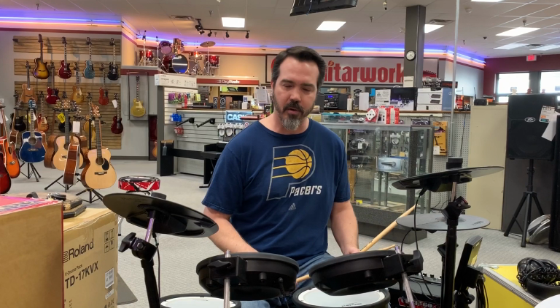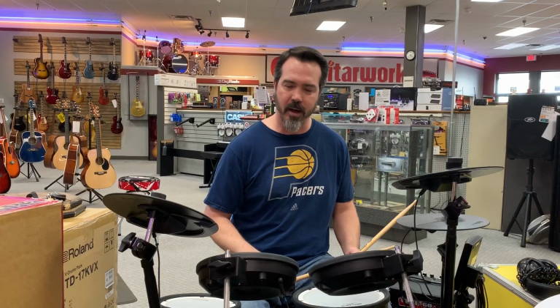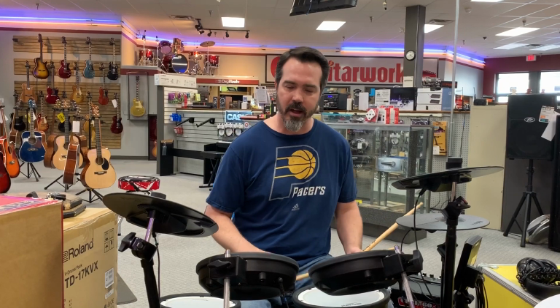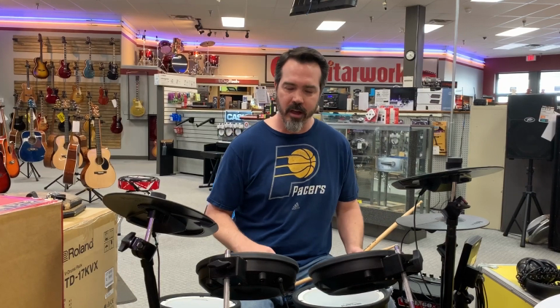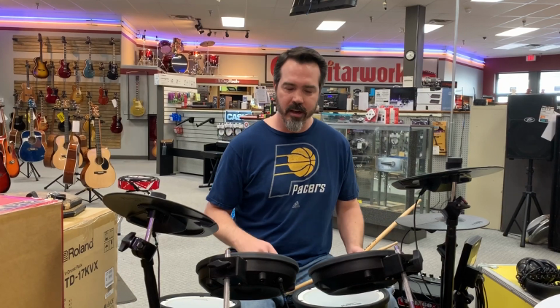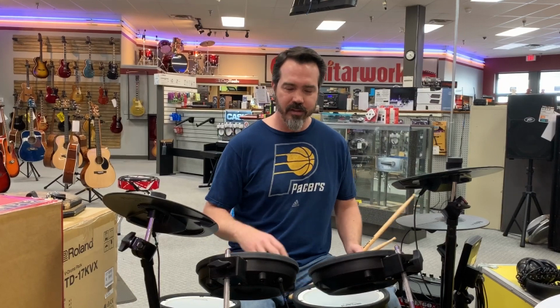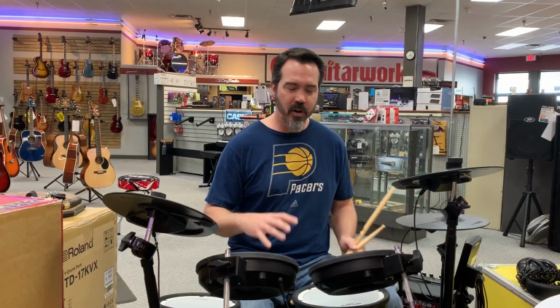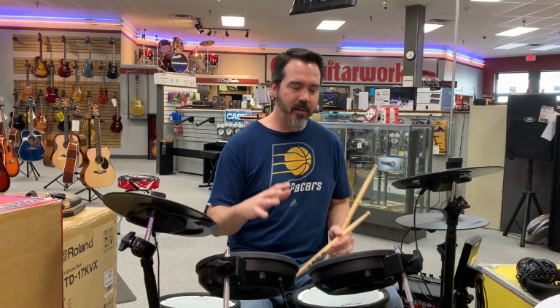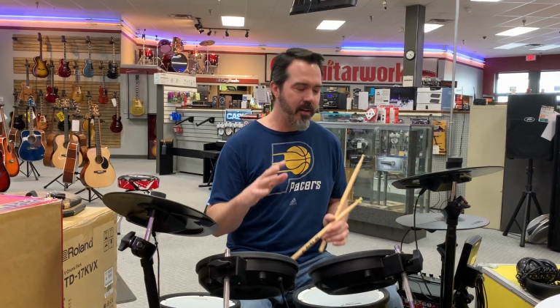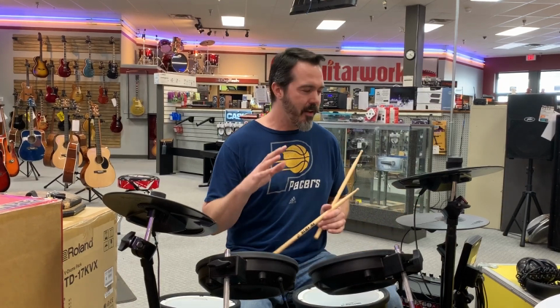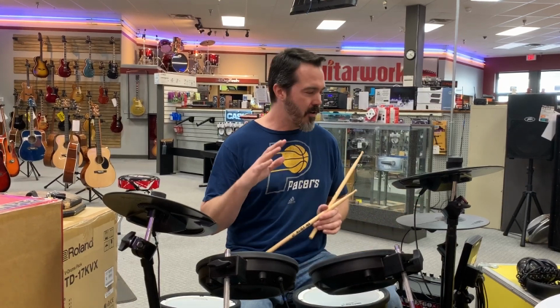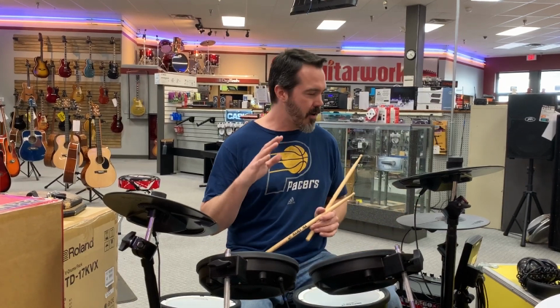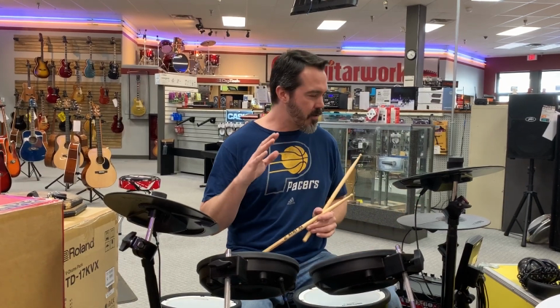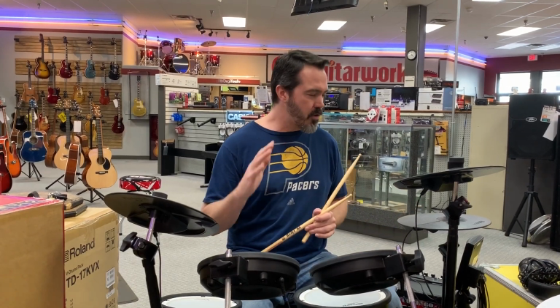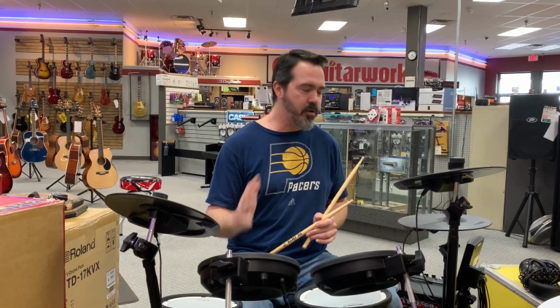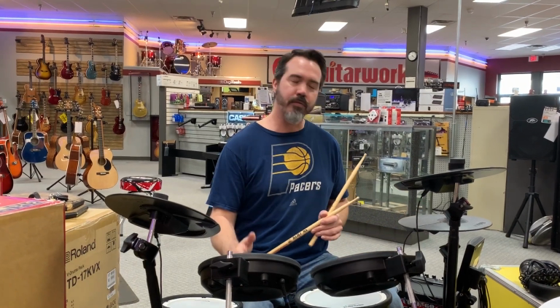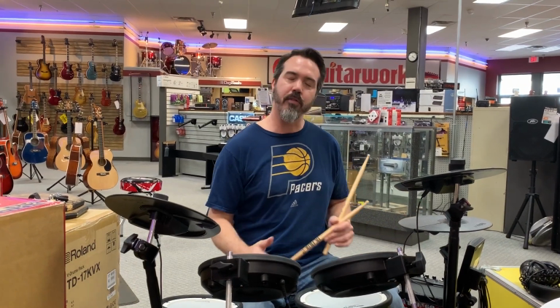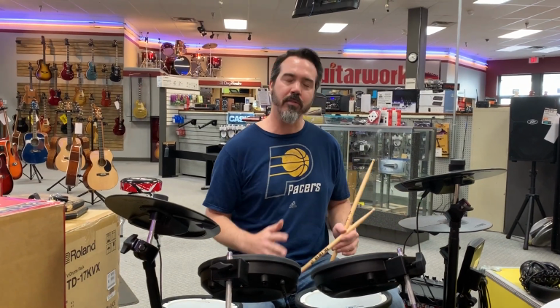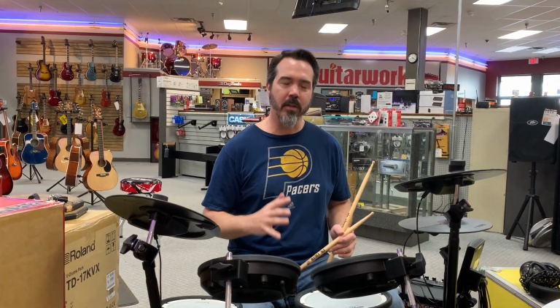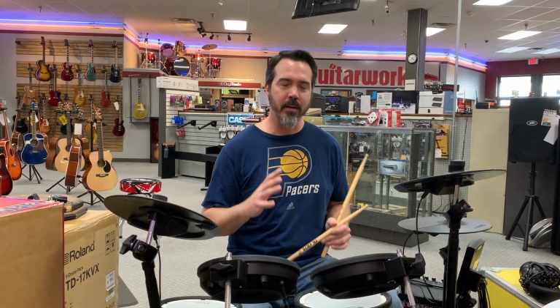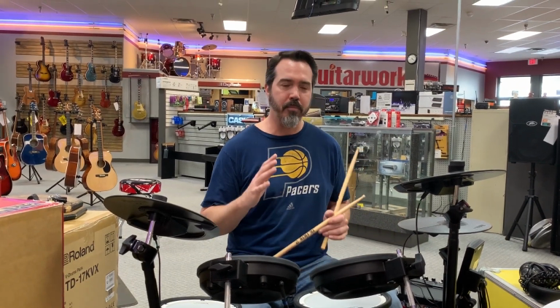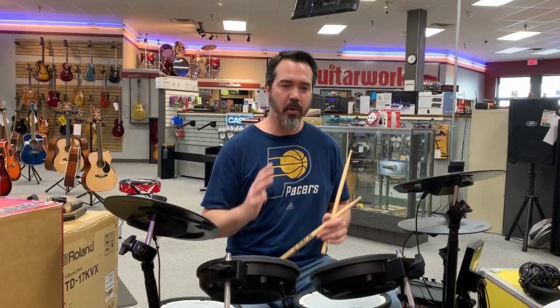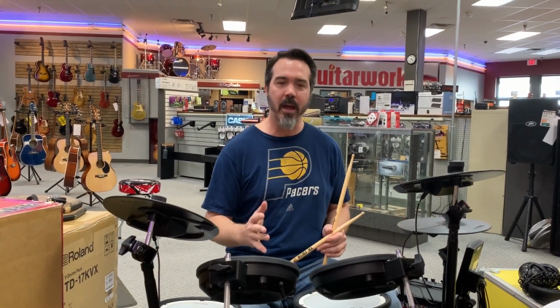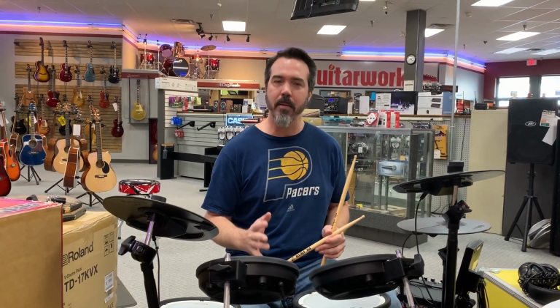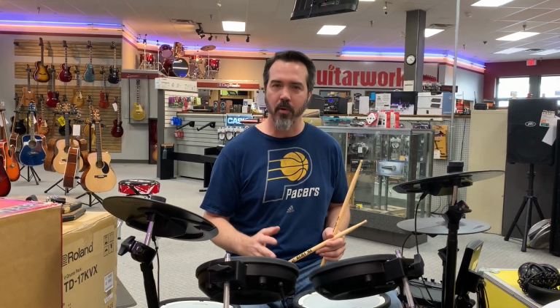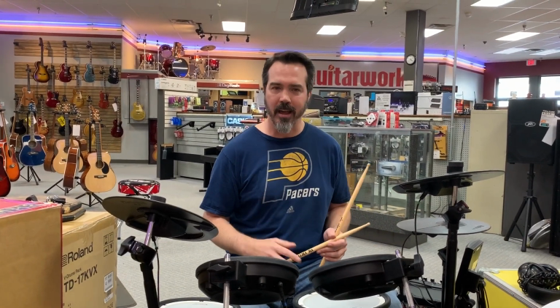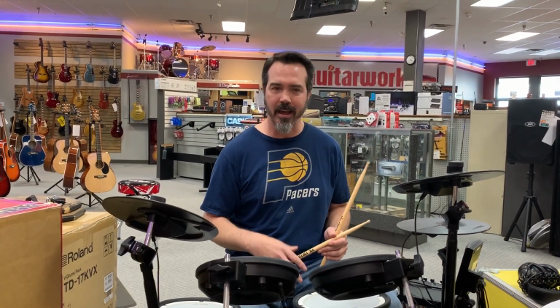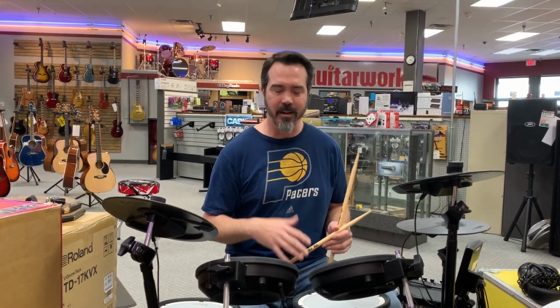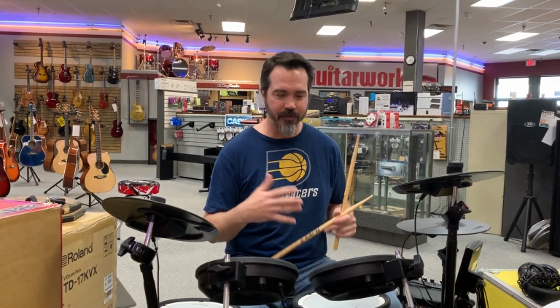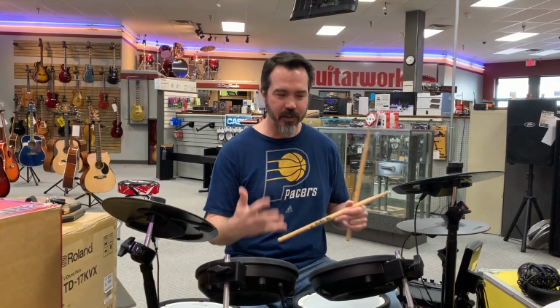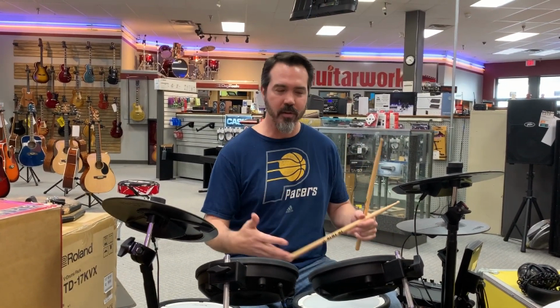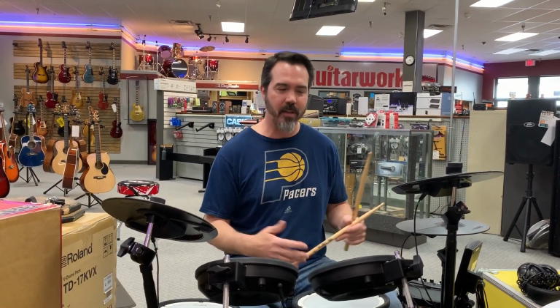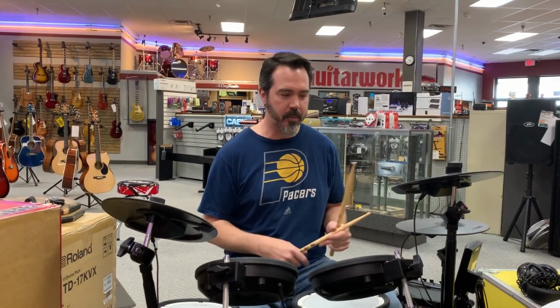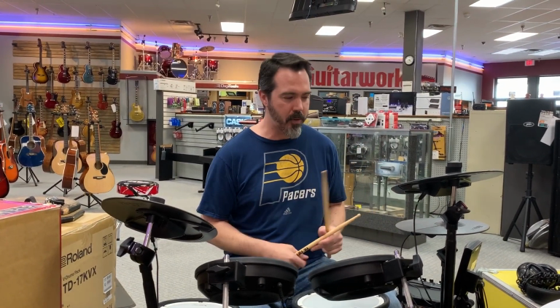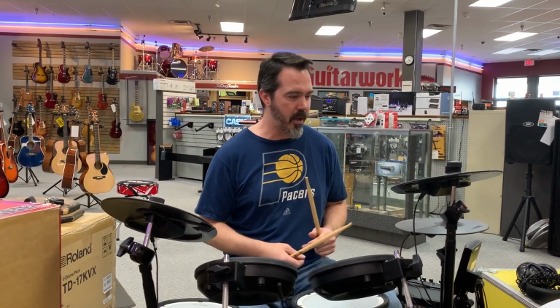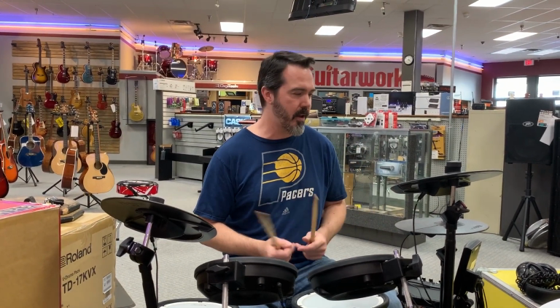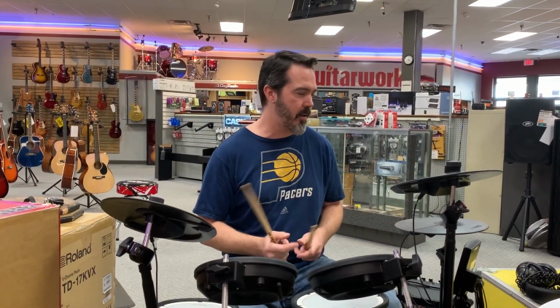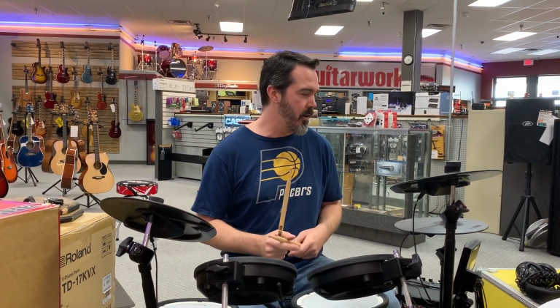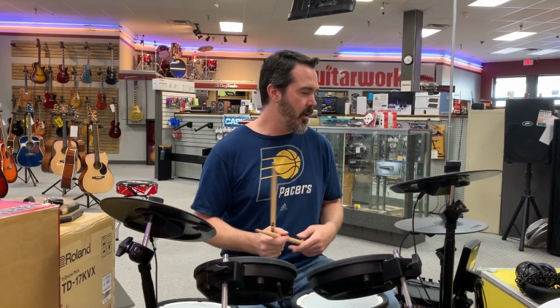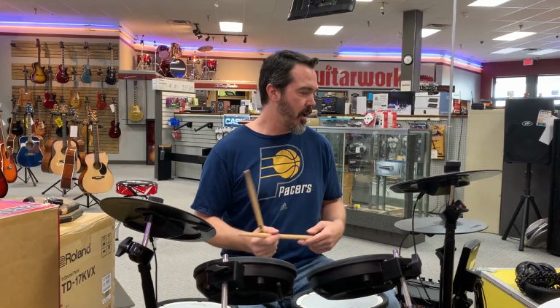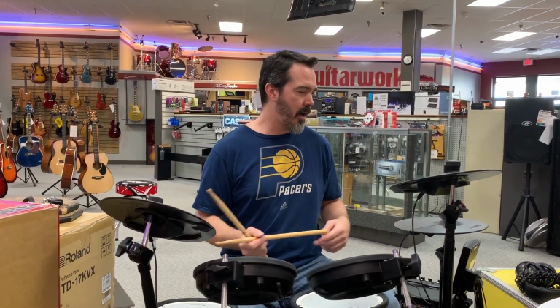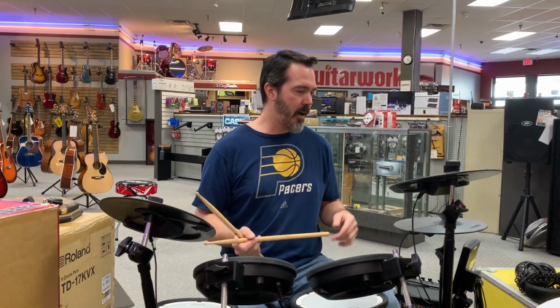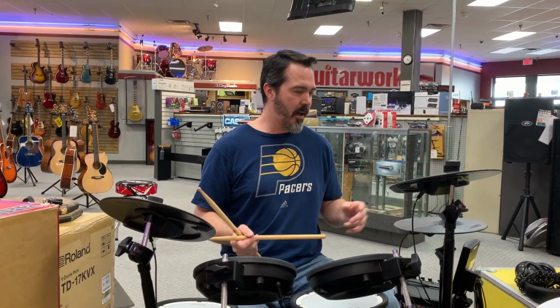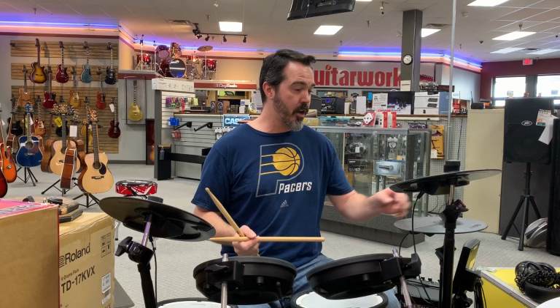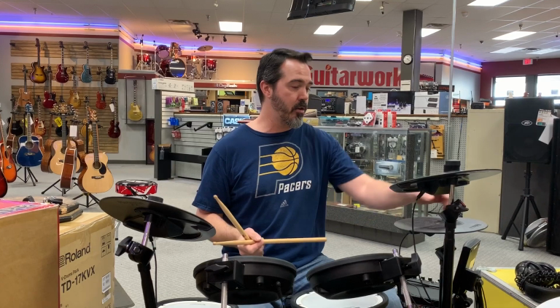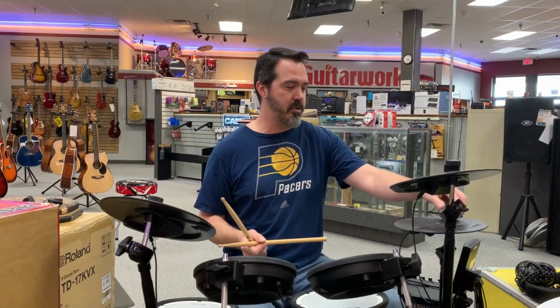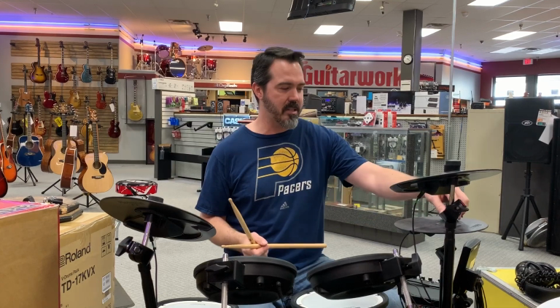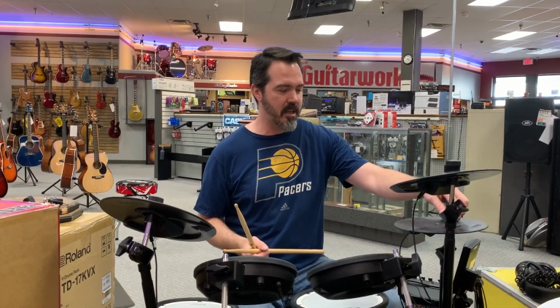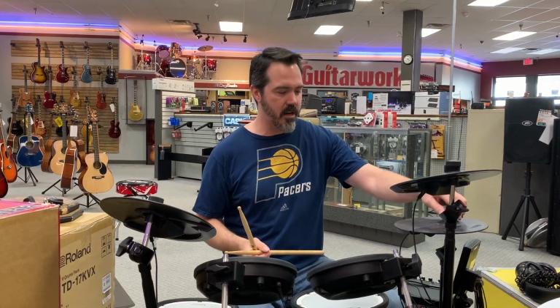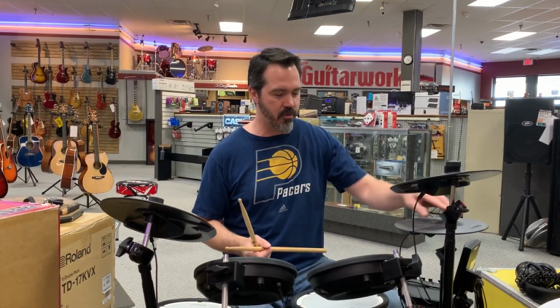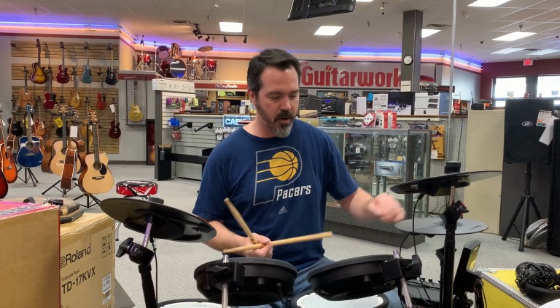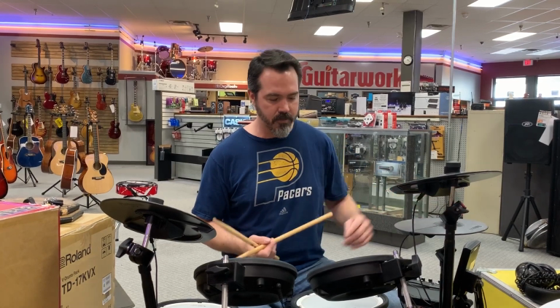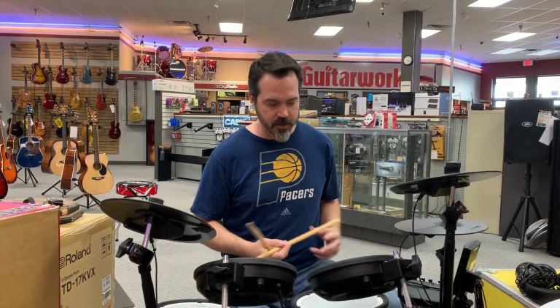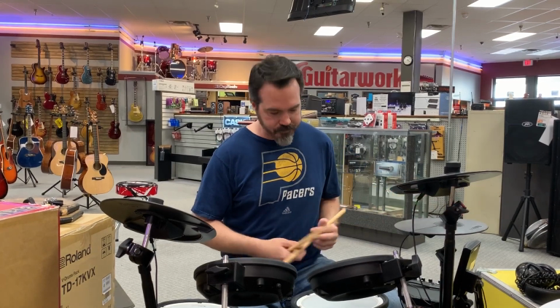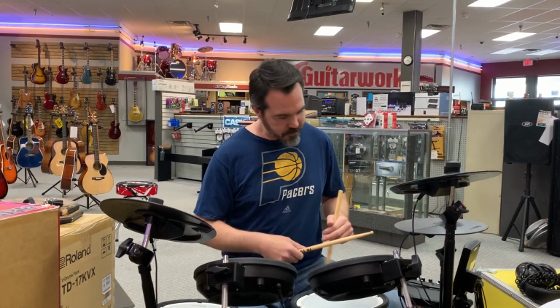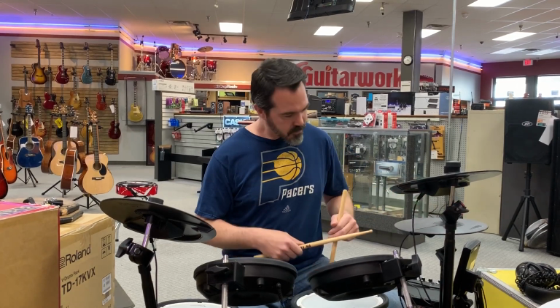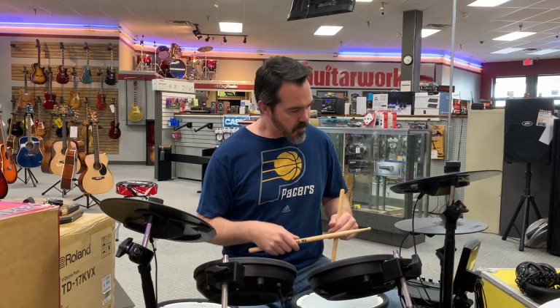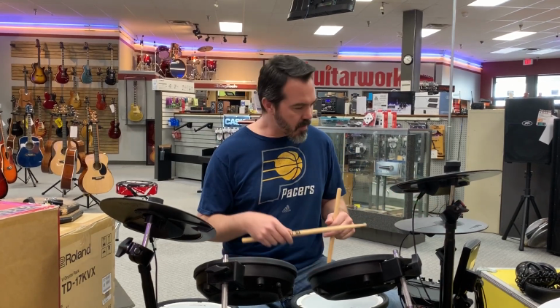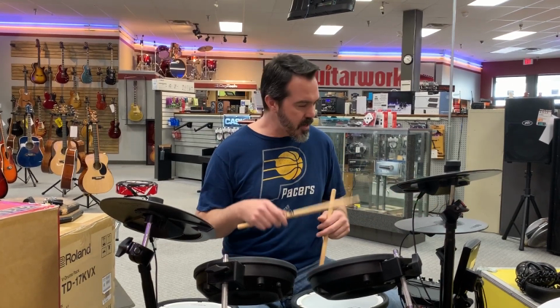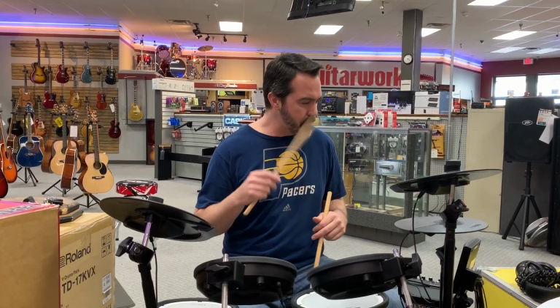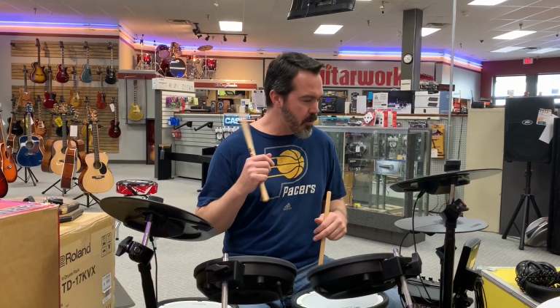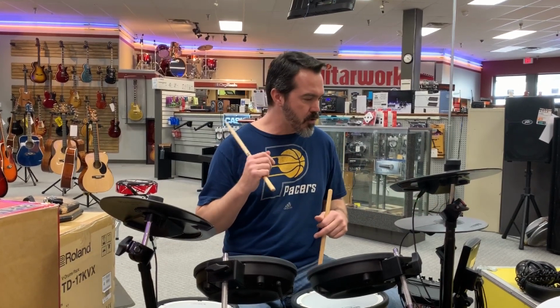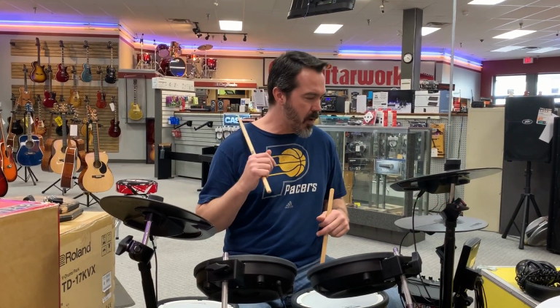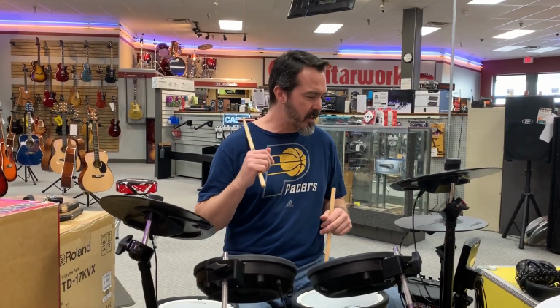So very, very user-friendly, playable kit — it feels like playing an acoustic set of drums in most ways.